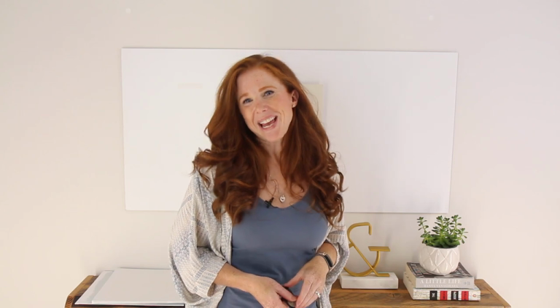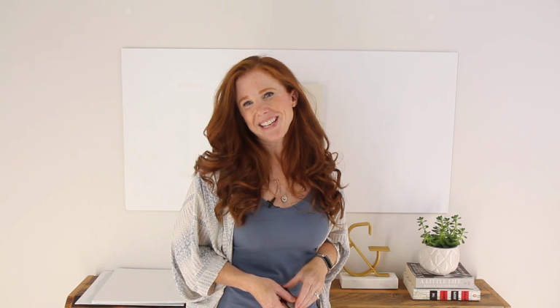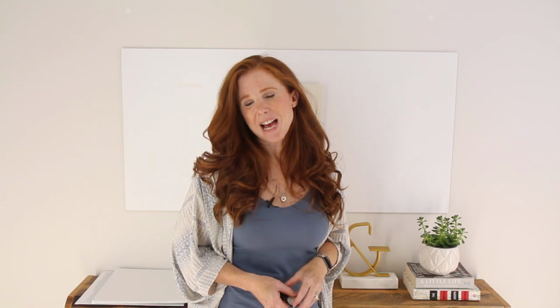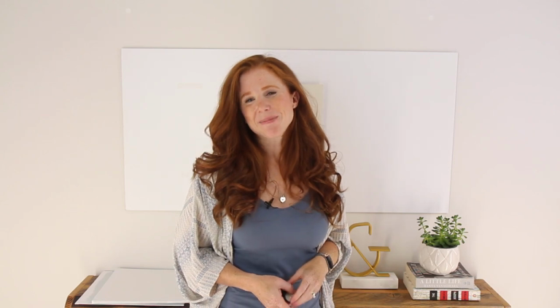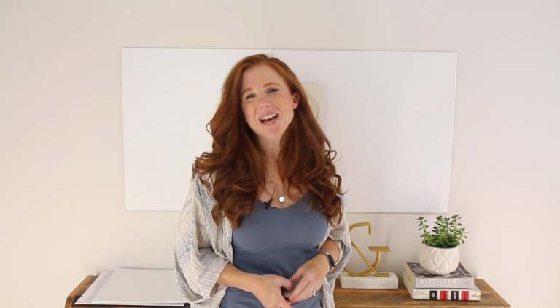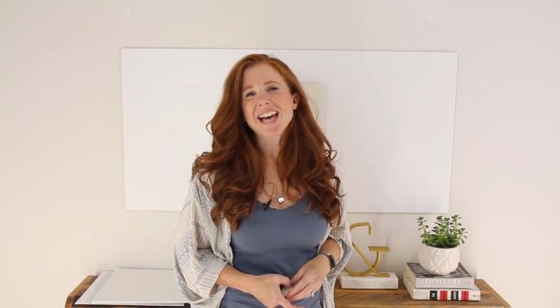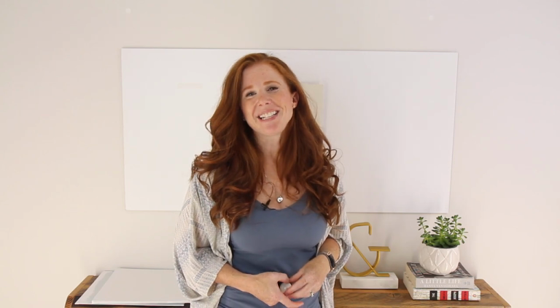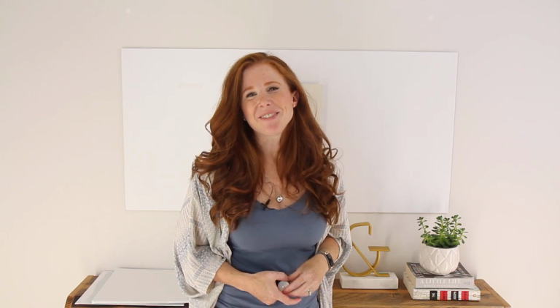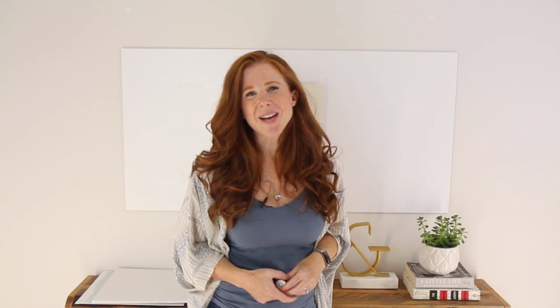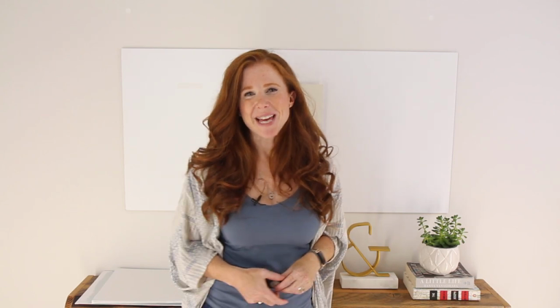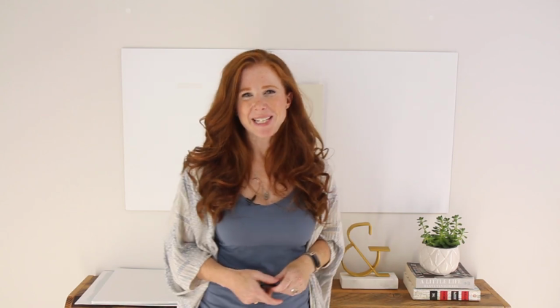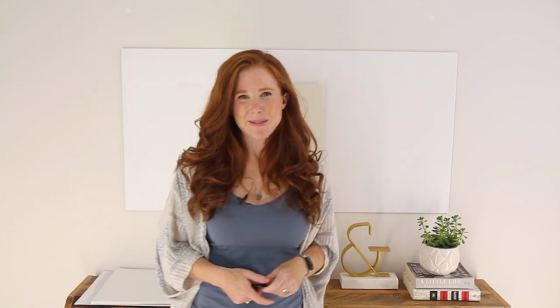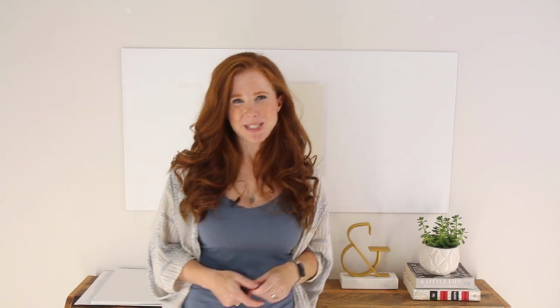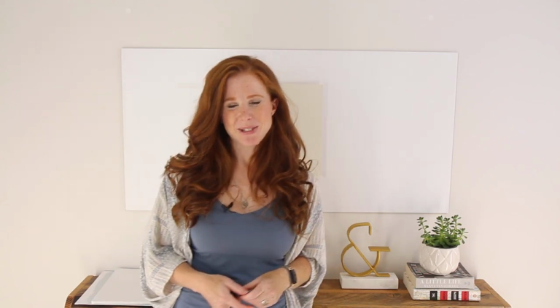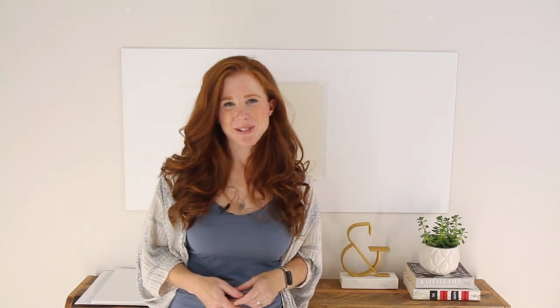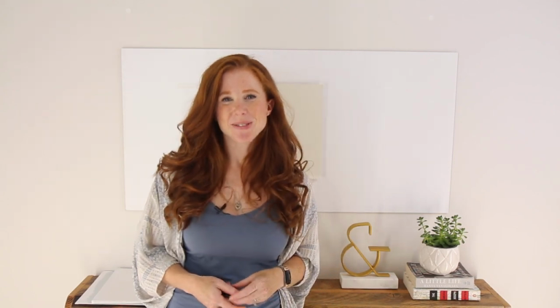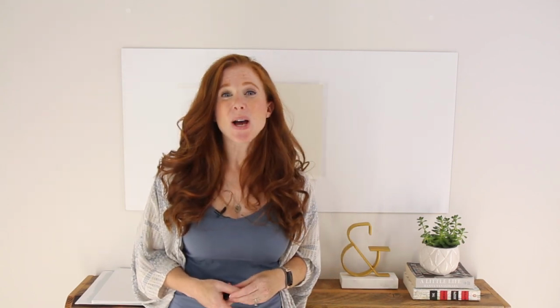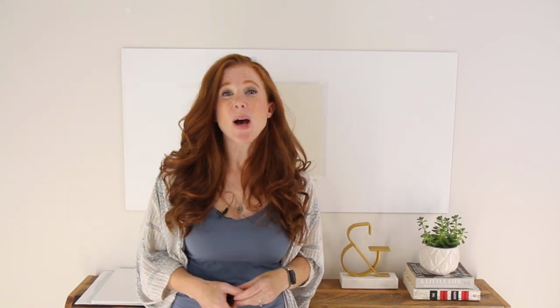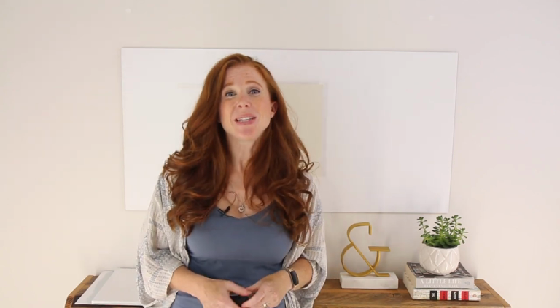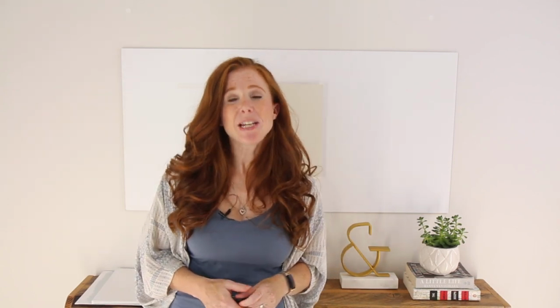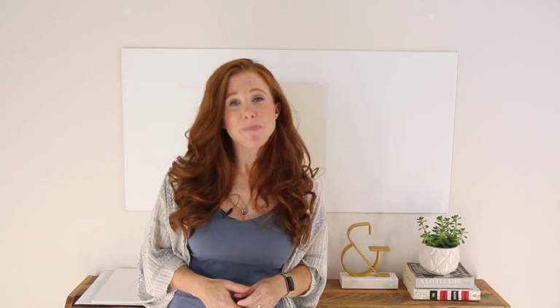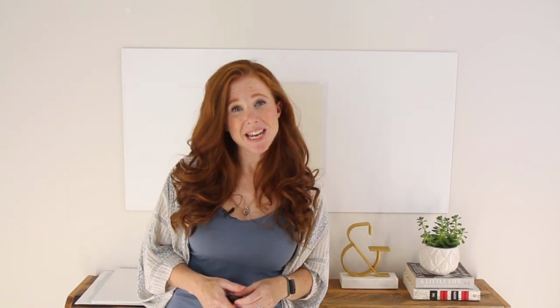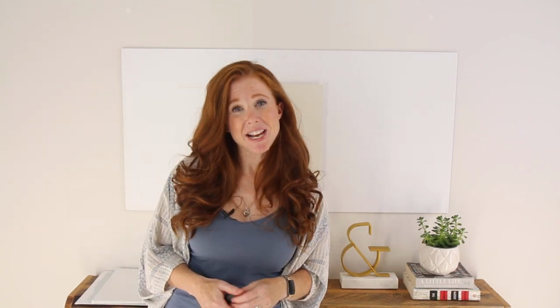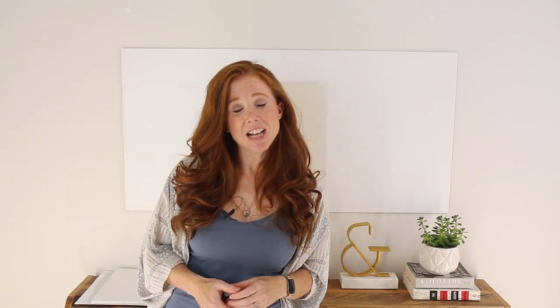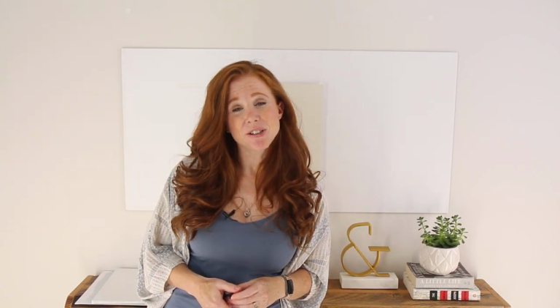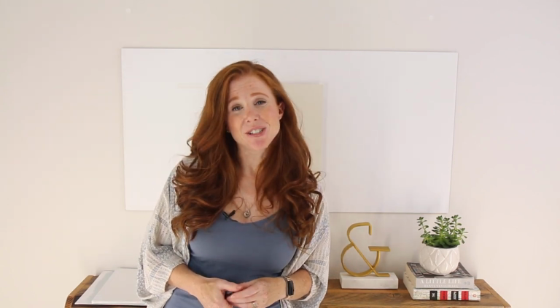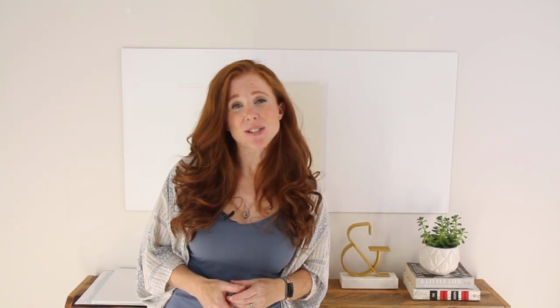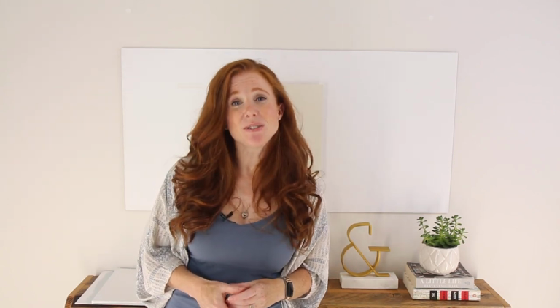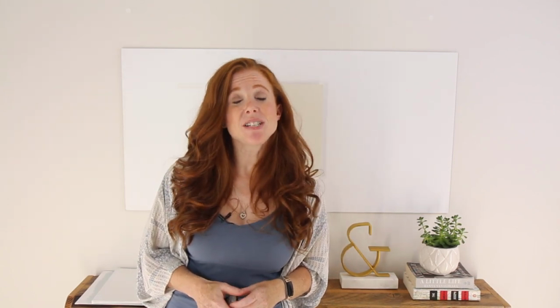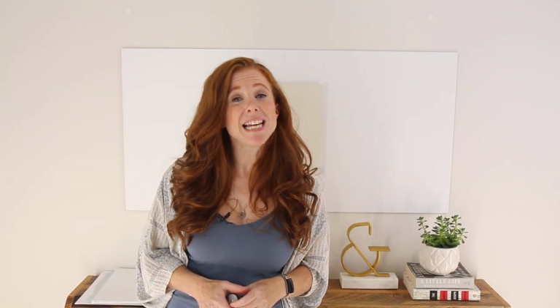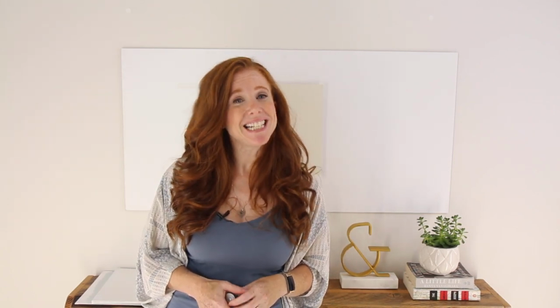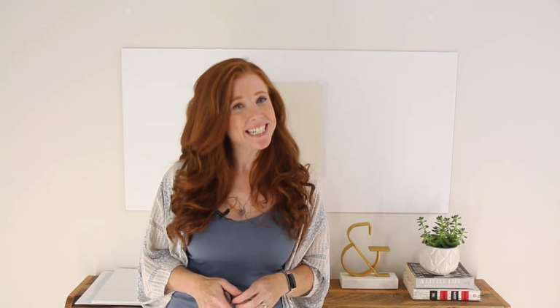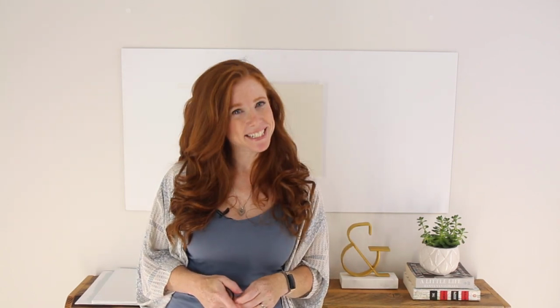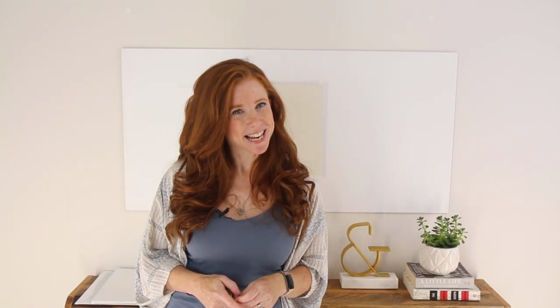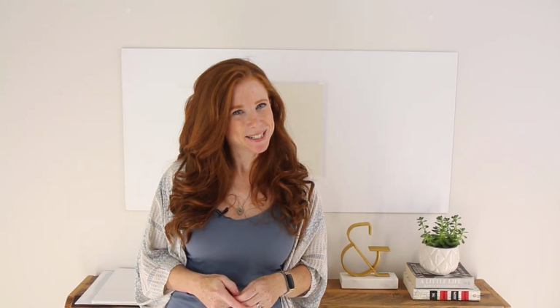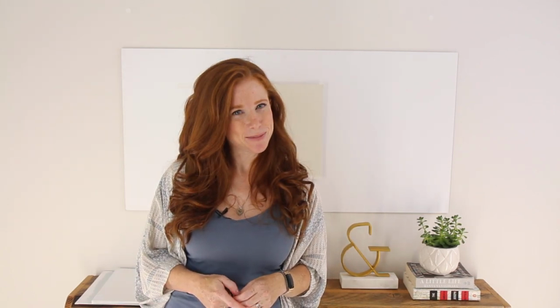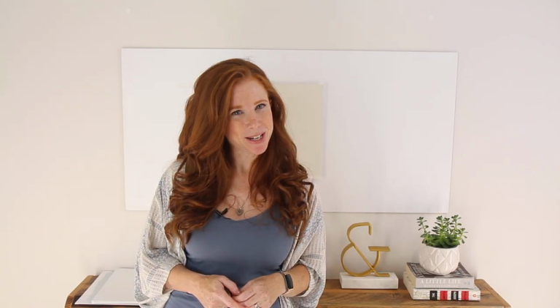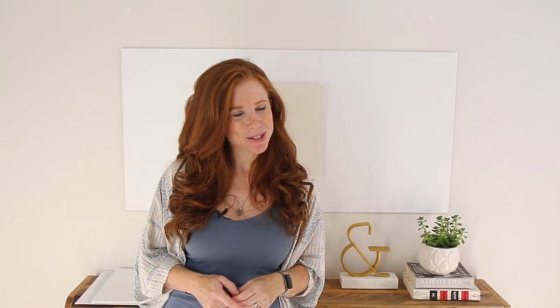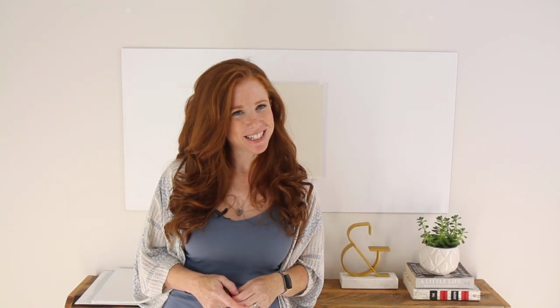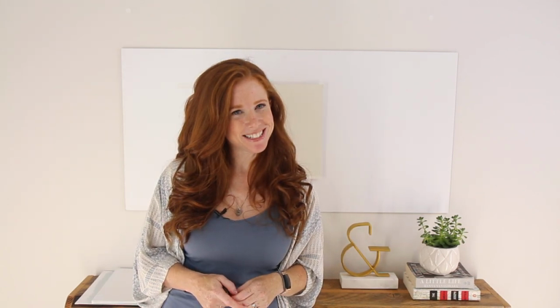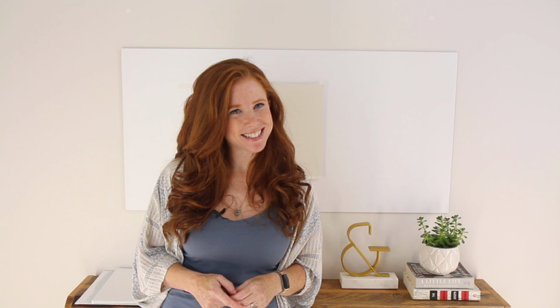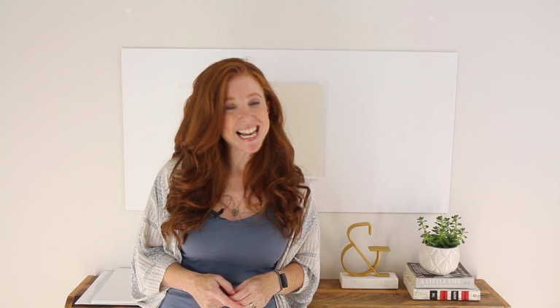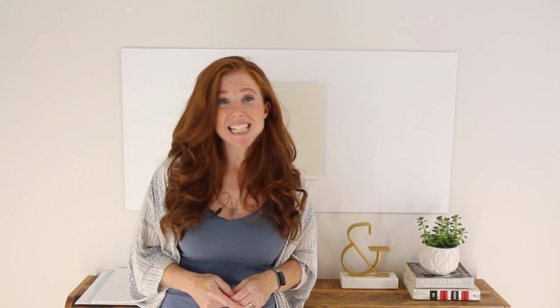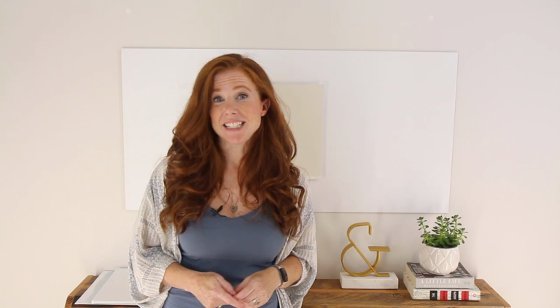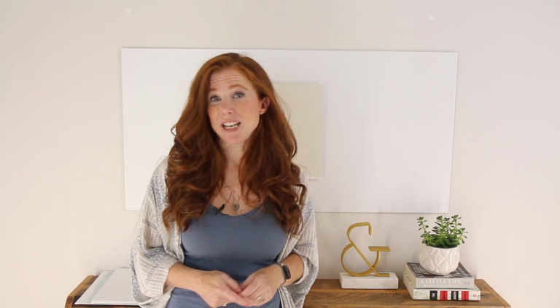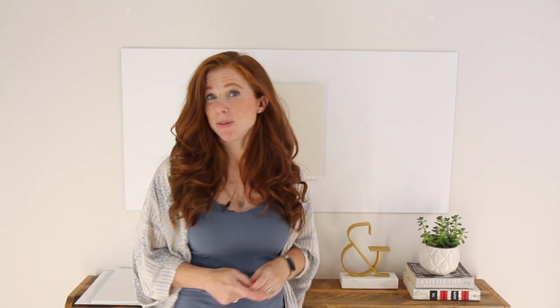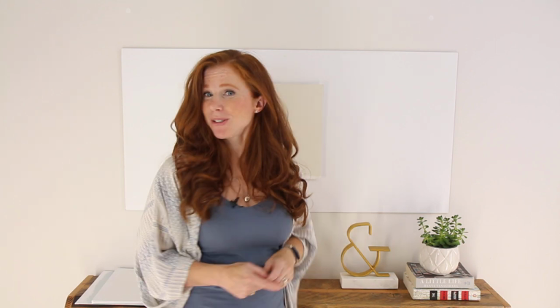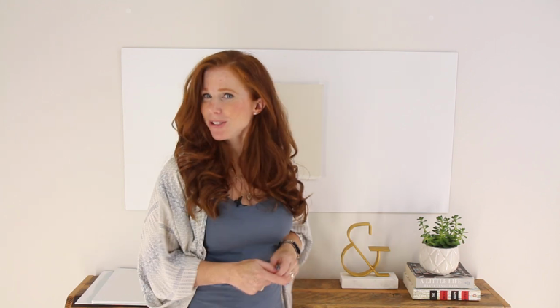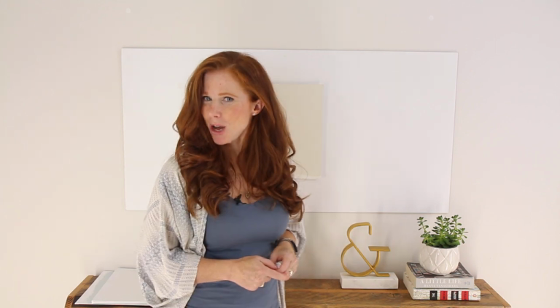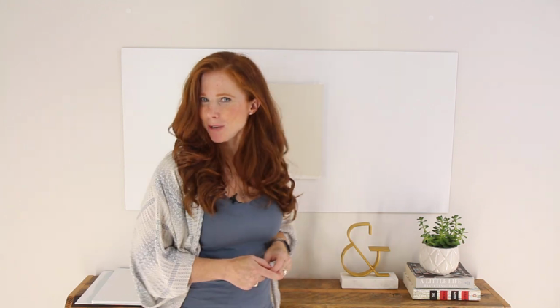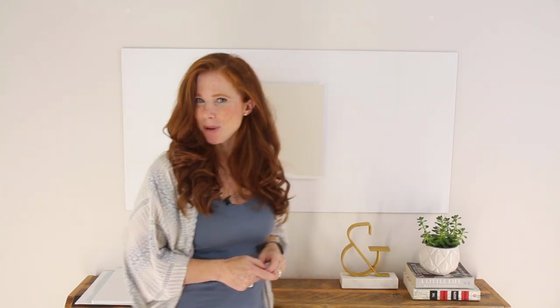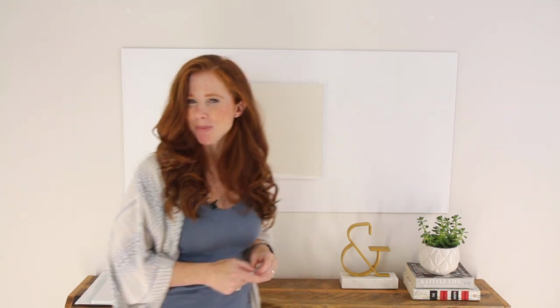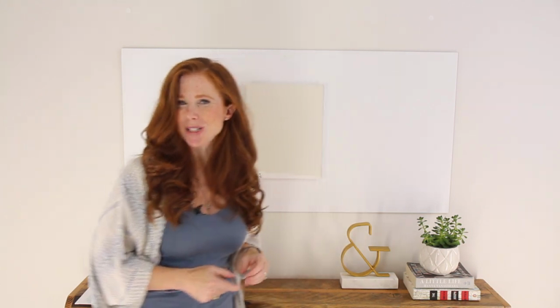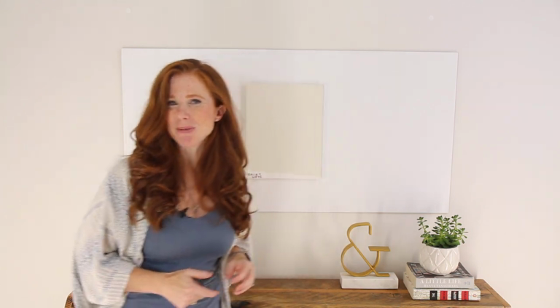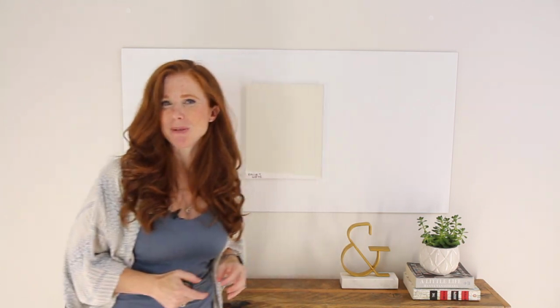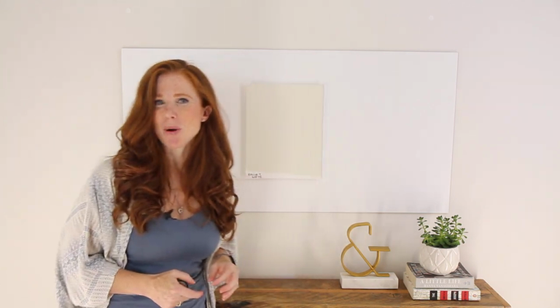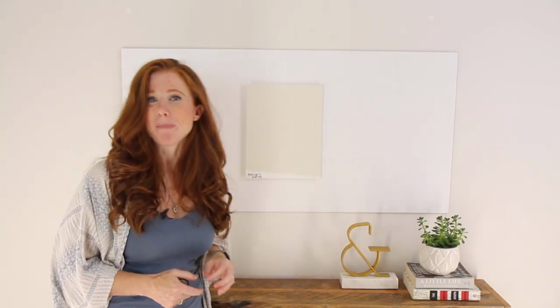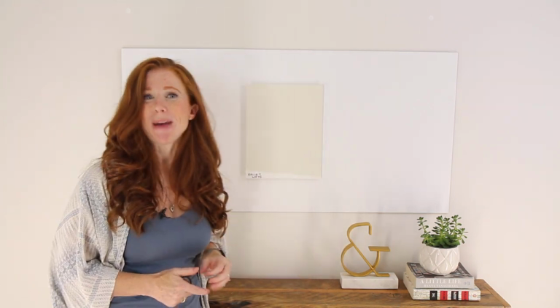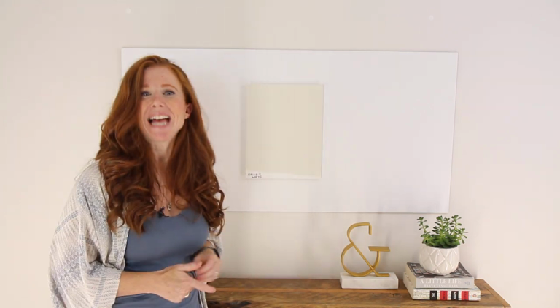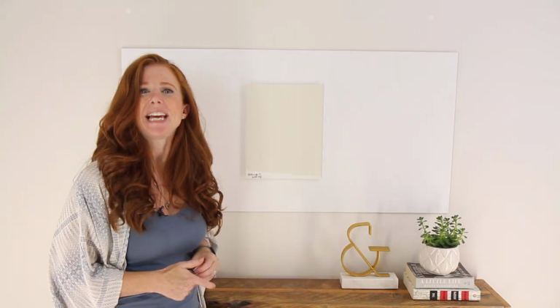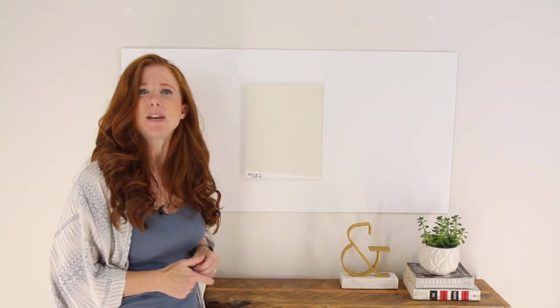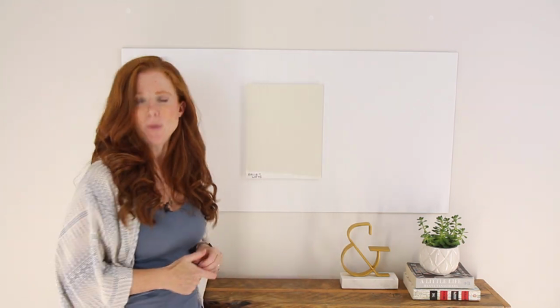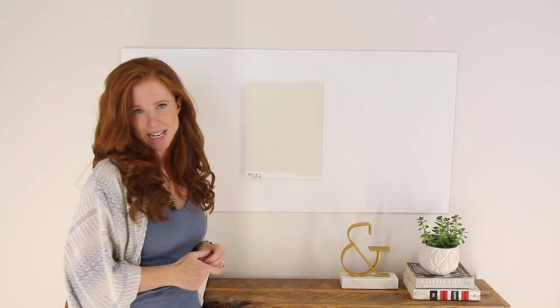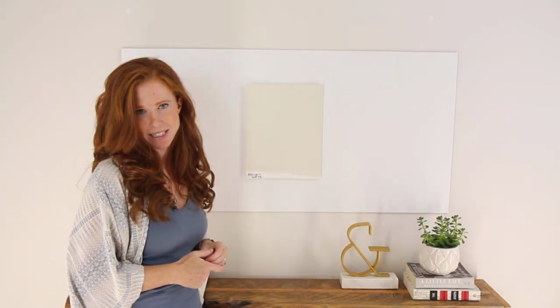Hey, I'm Kylie of Kylie M Interiors, online paint color consultant and e-design specialist. Today, we're going to talk about Benjamin Moore Ballet White.